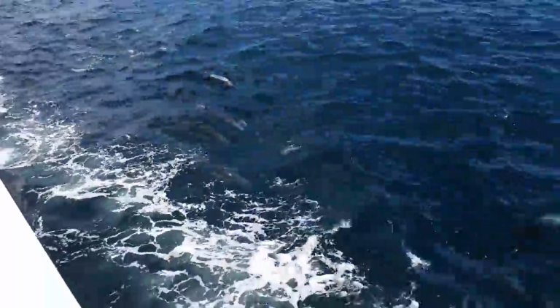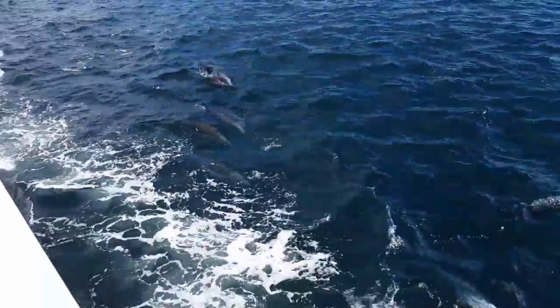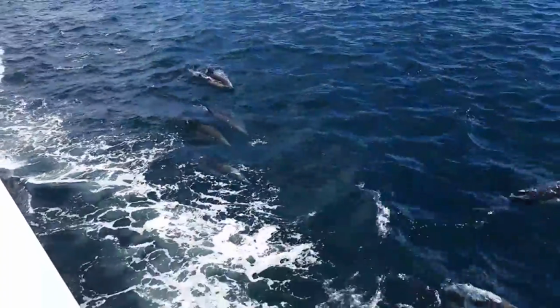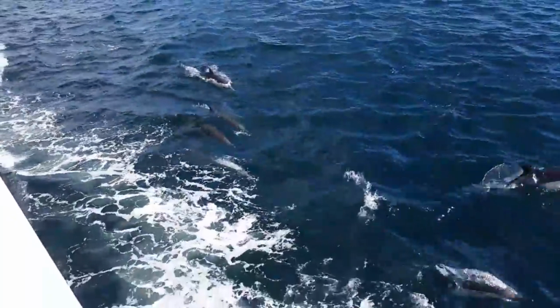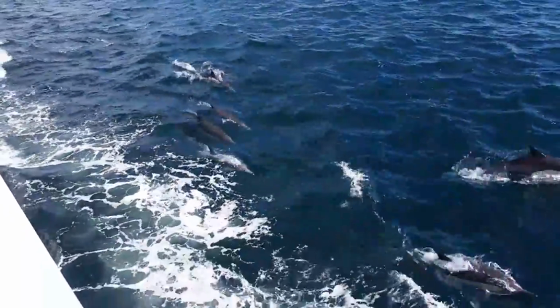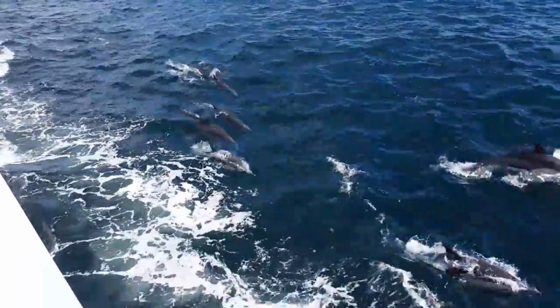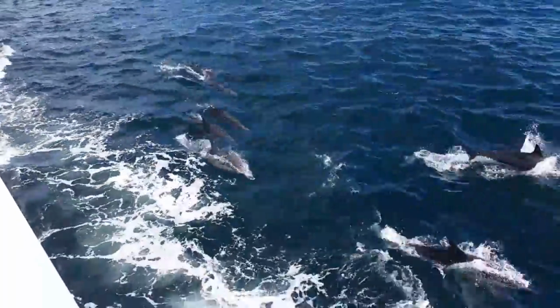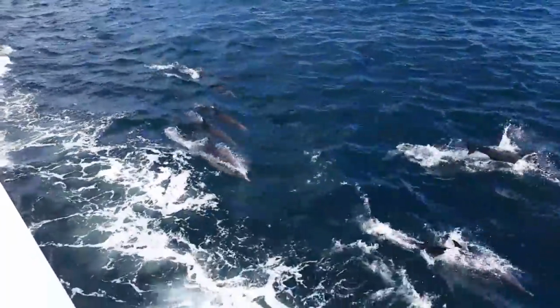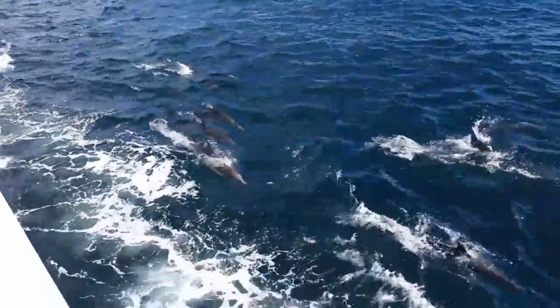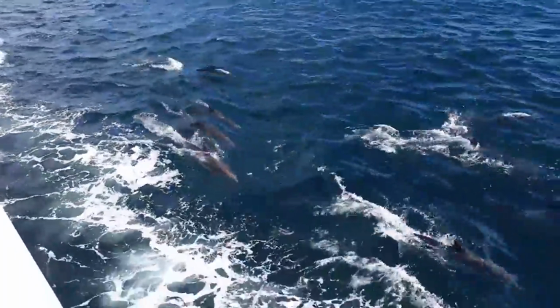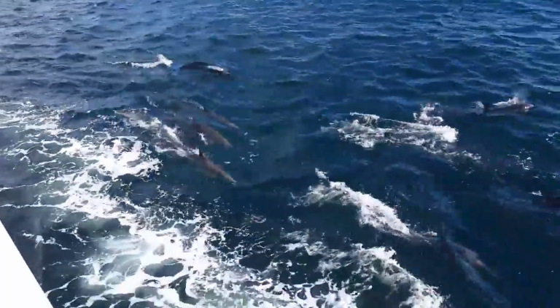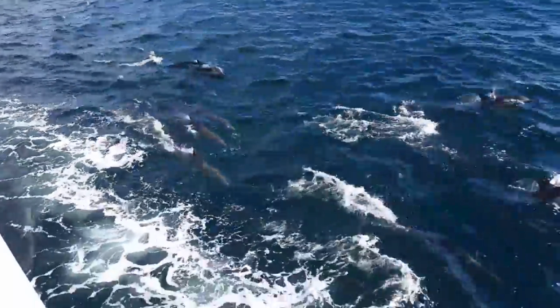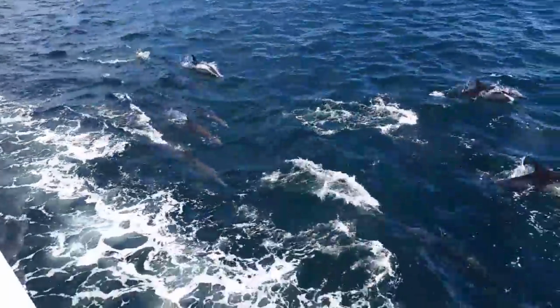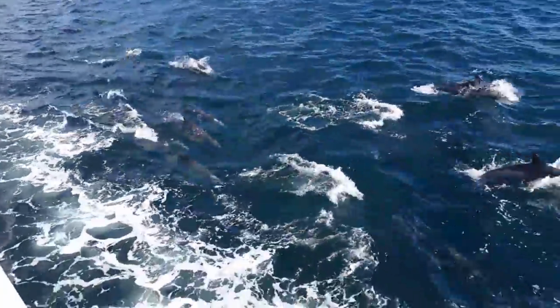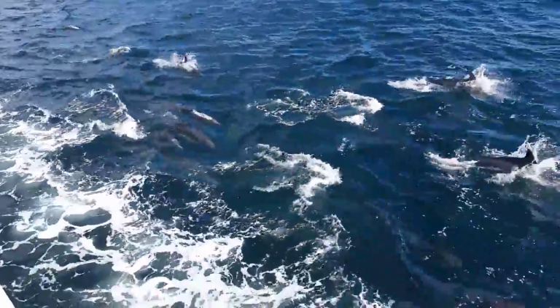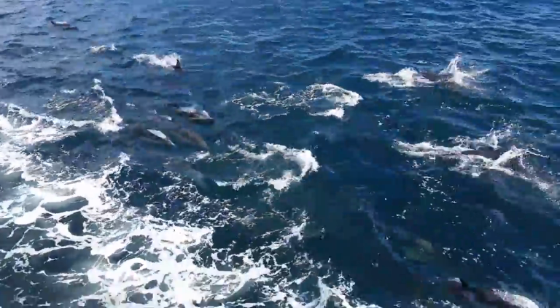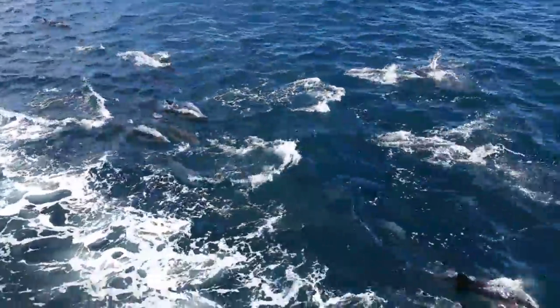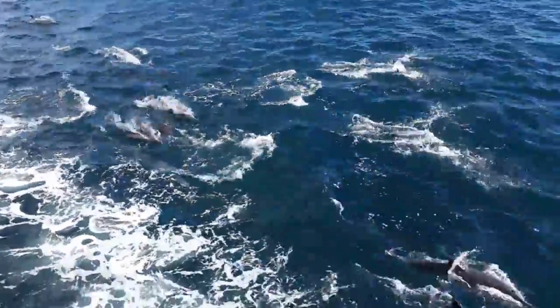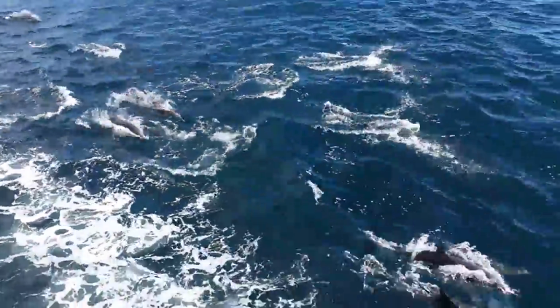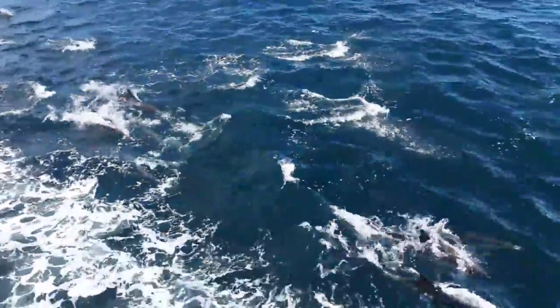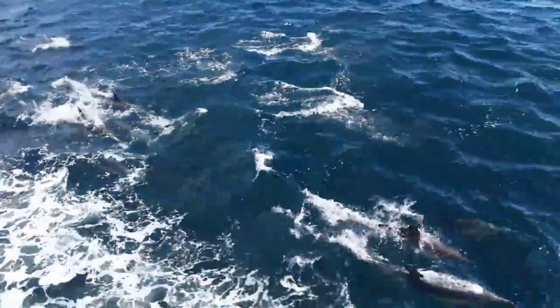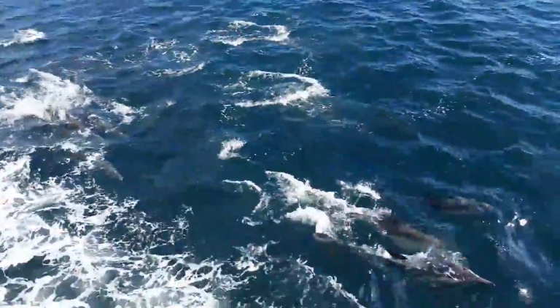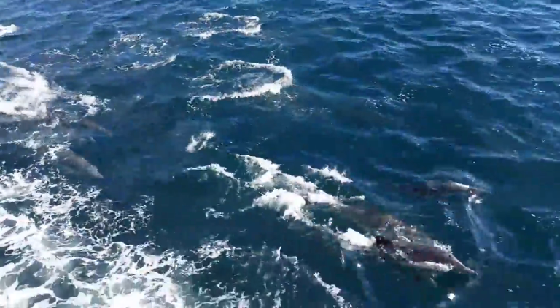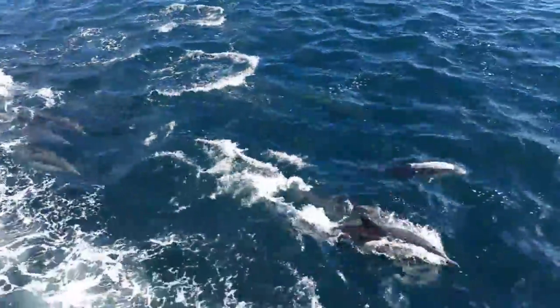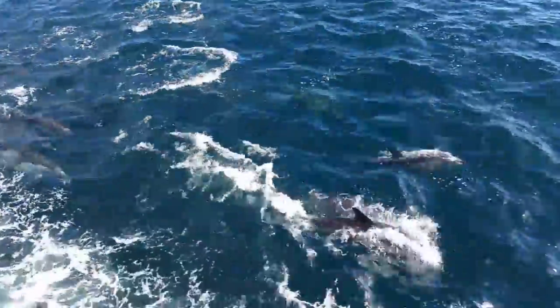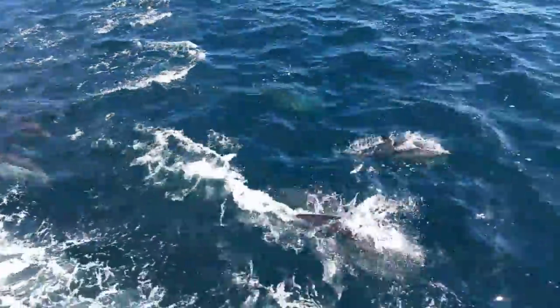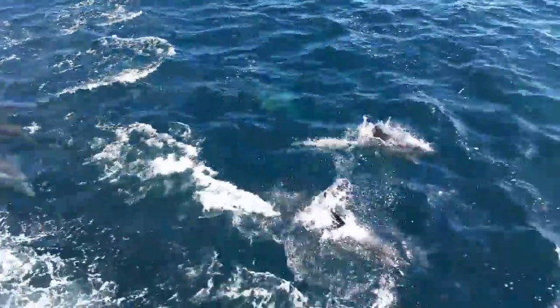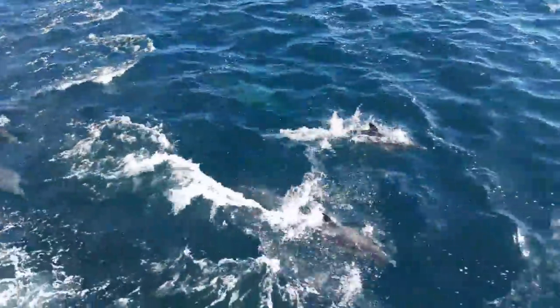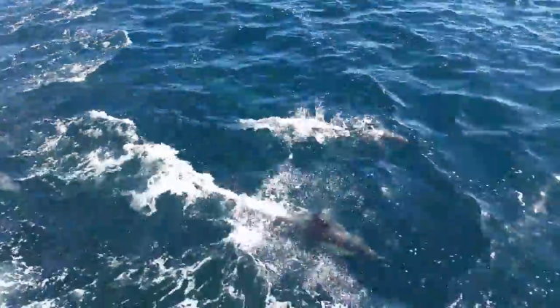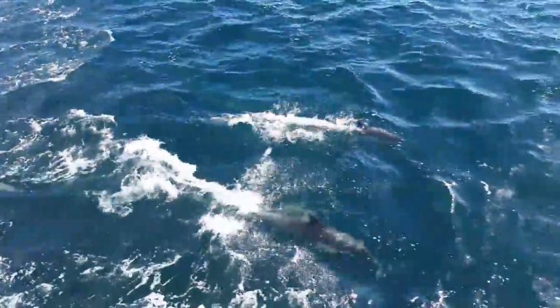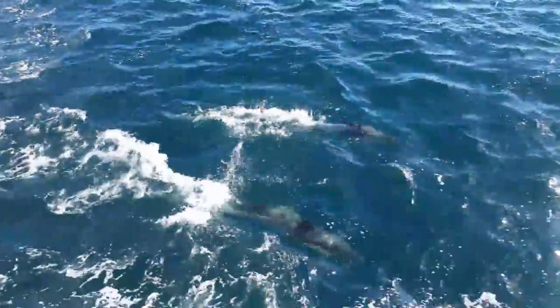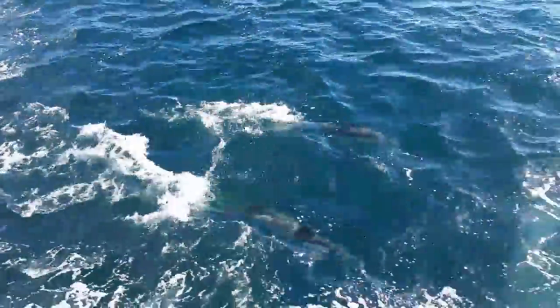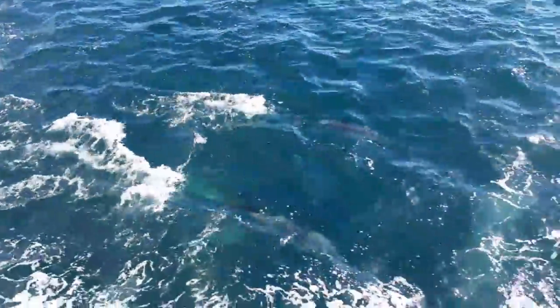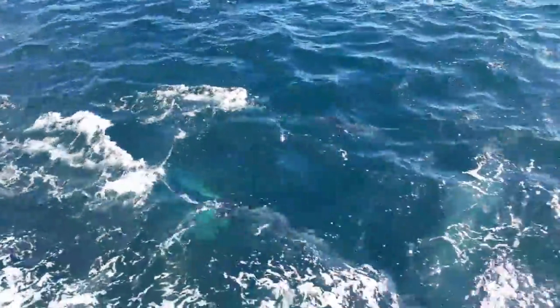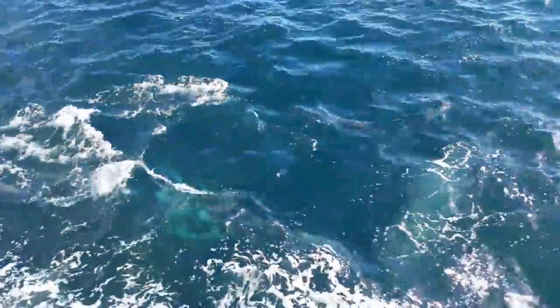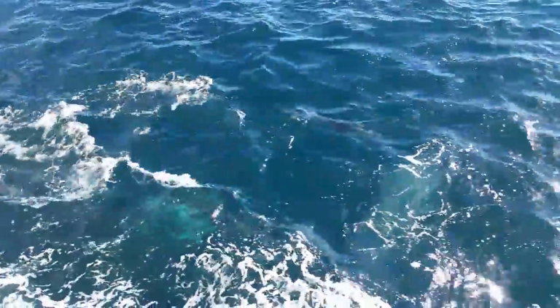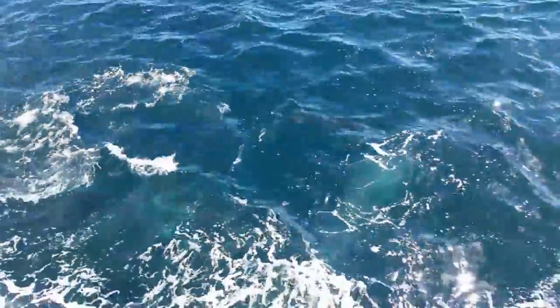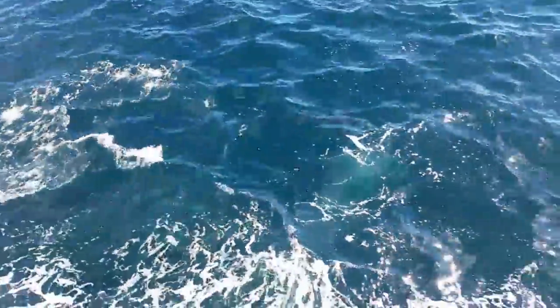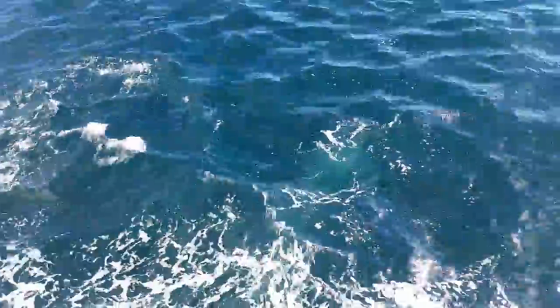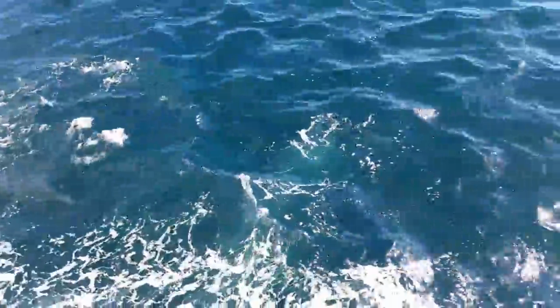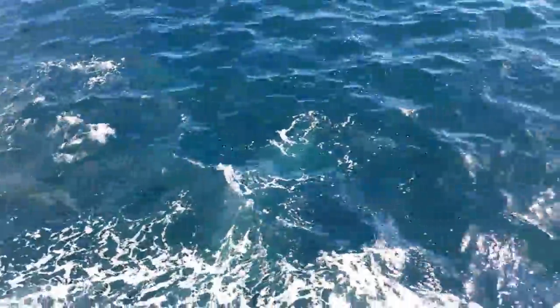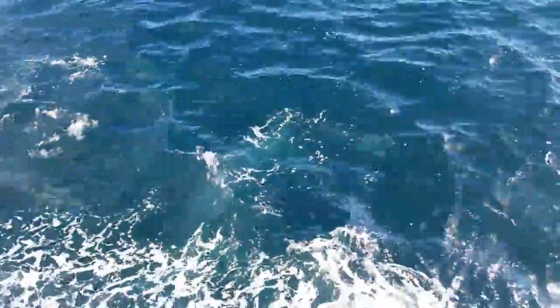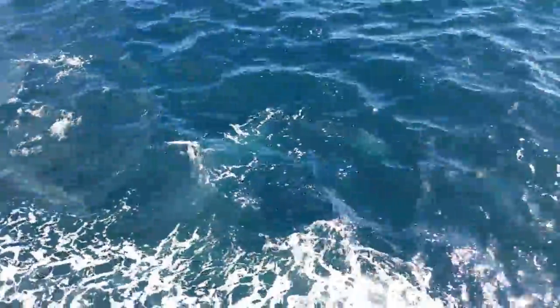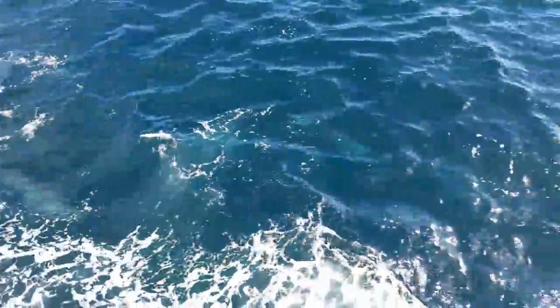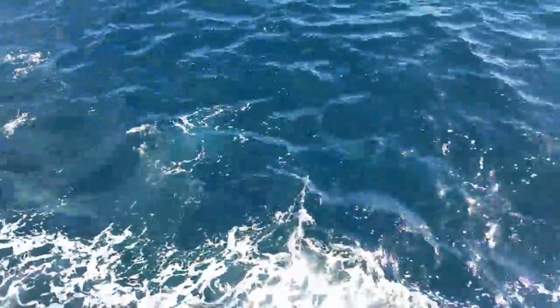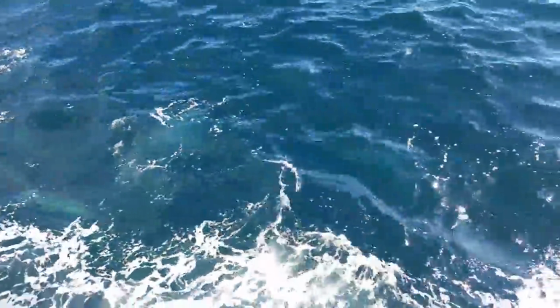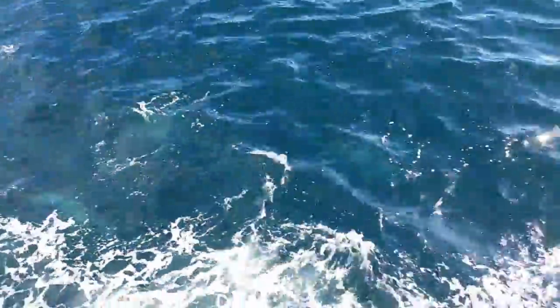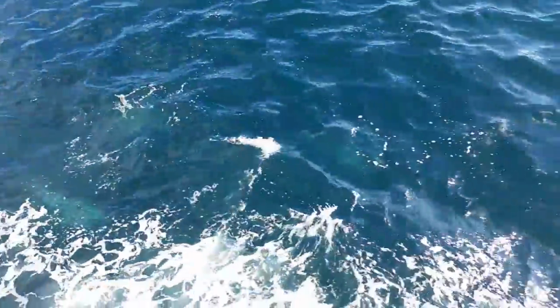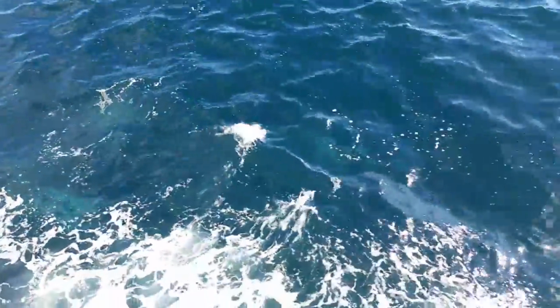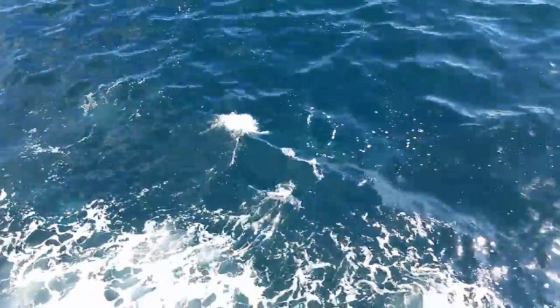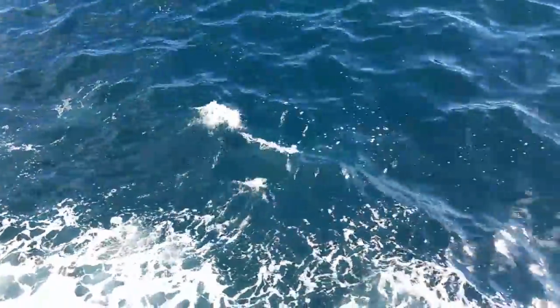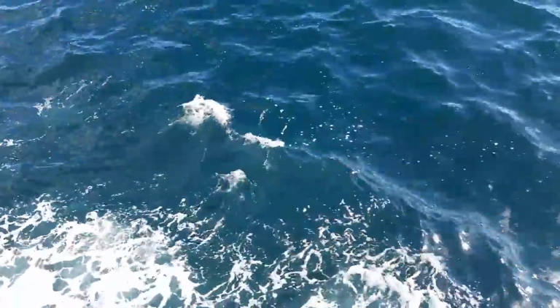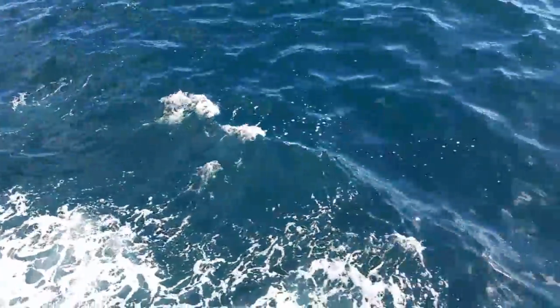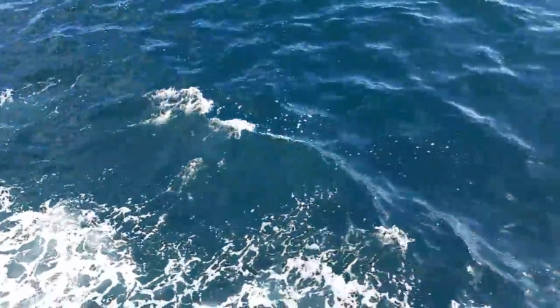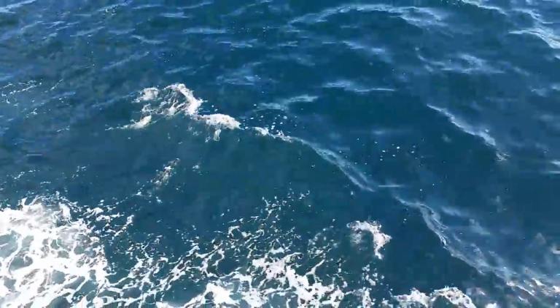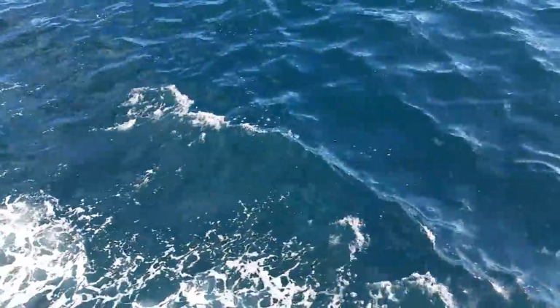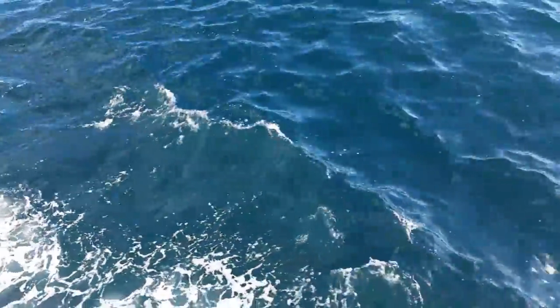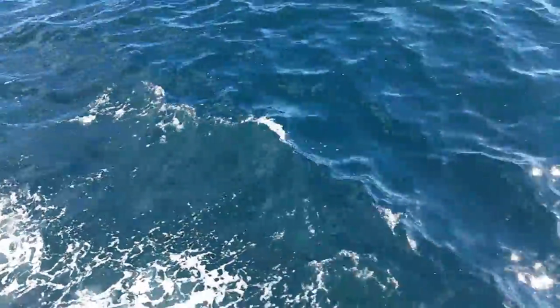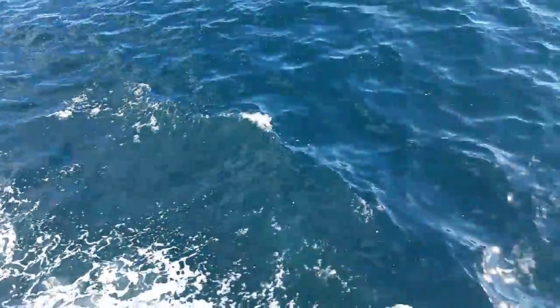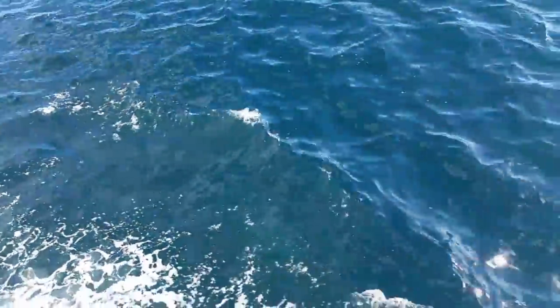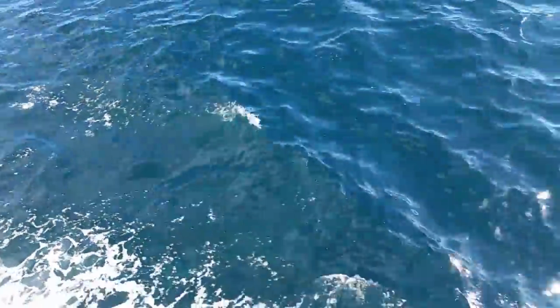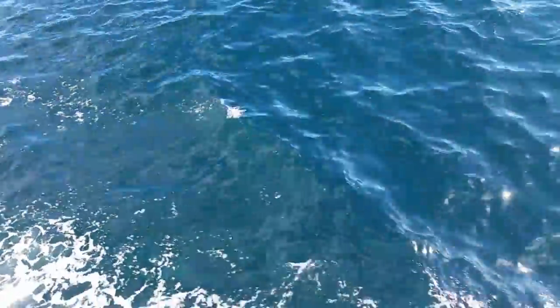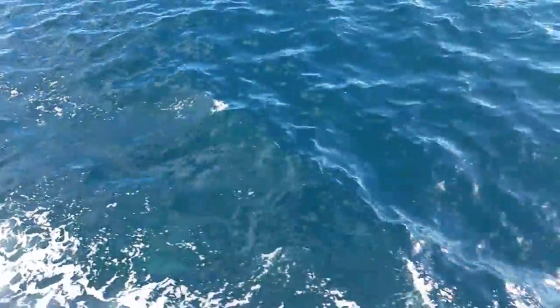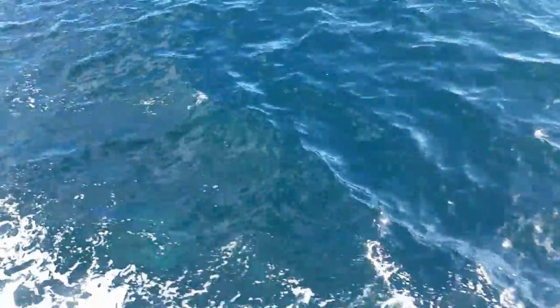Now this is awesome — all around the boat, wow, amazing. You can see how friendly they are, coming right along the boat right next to us.